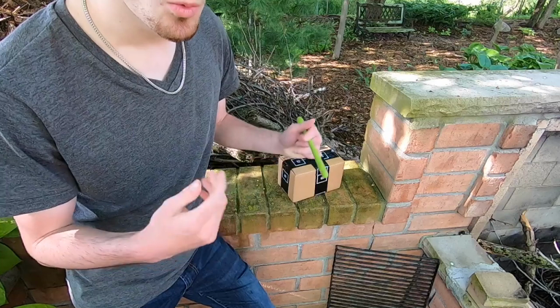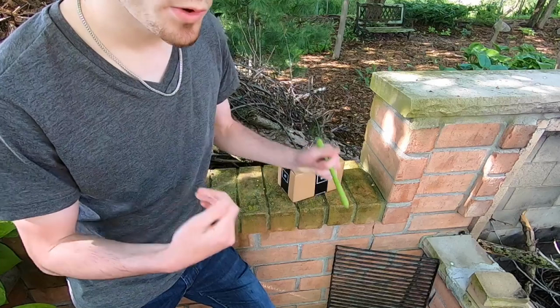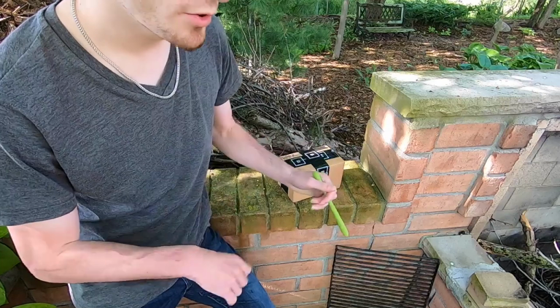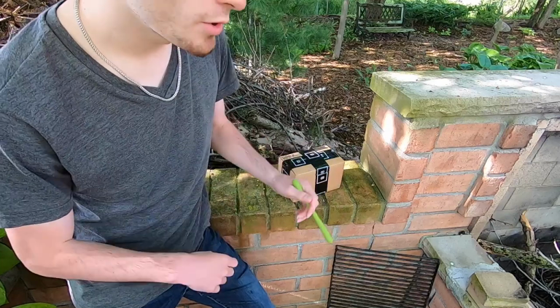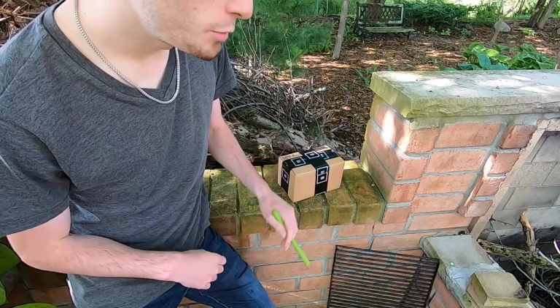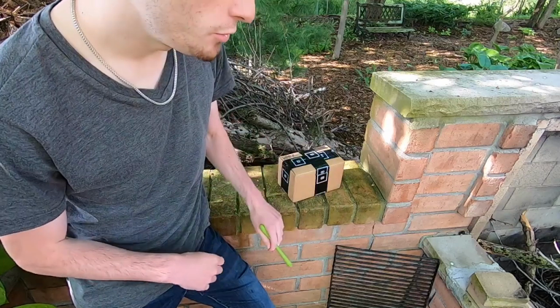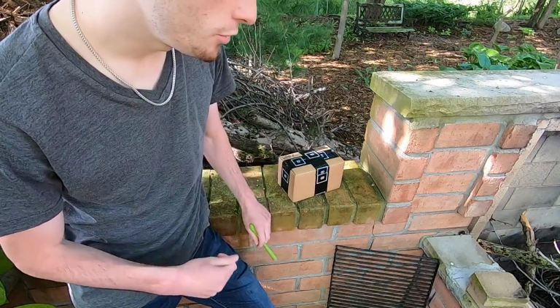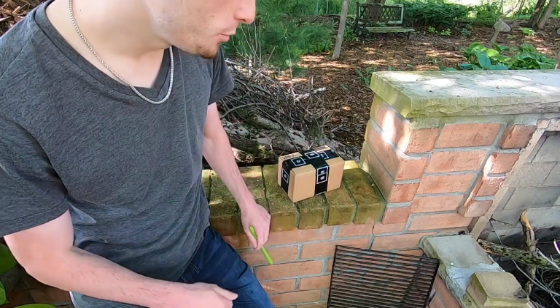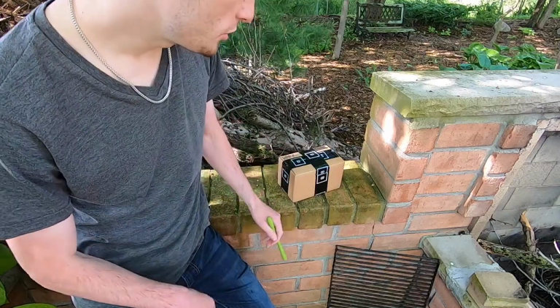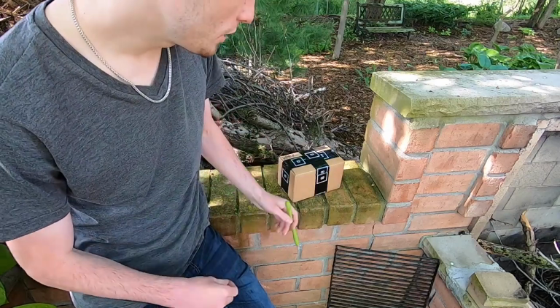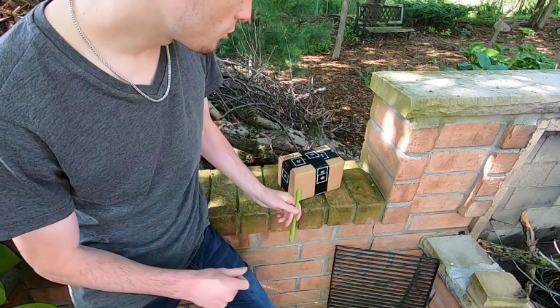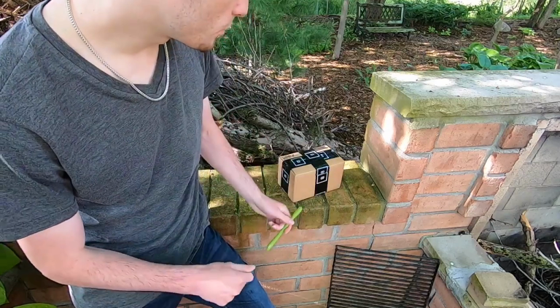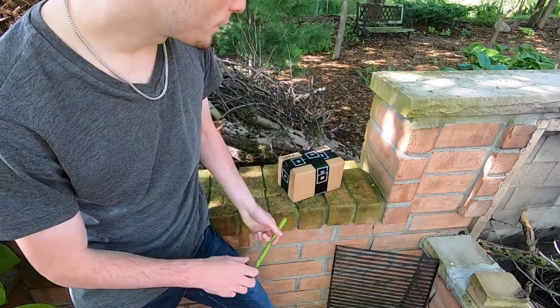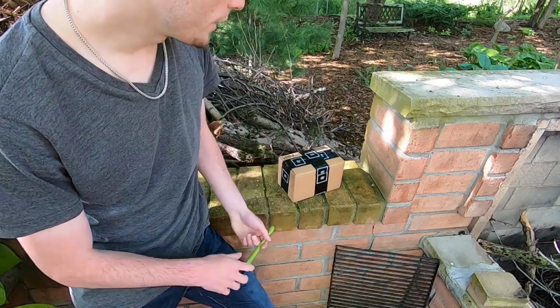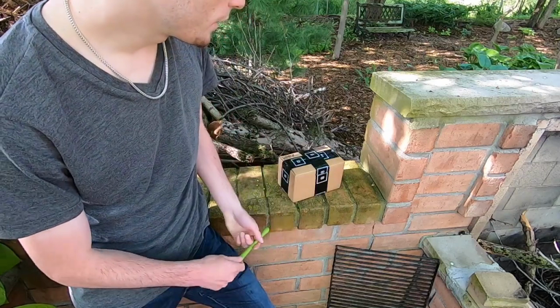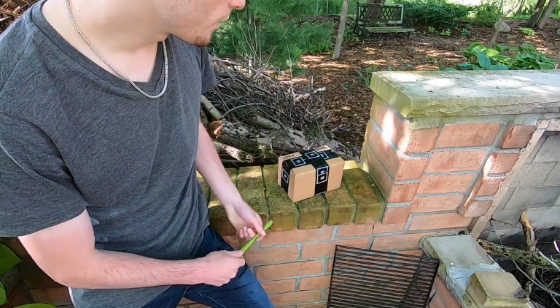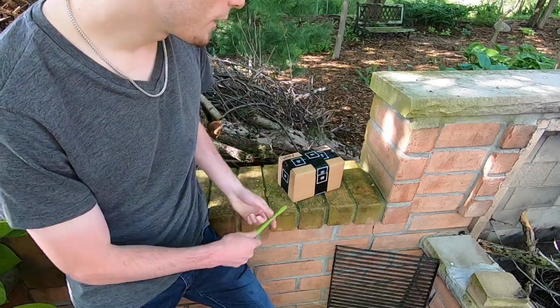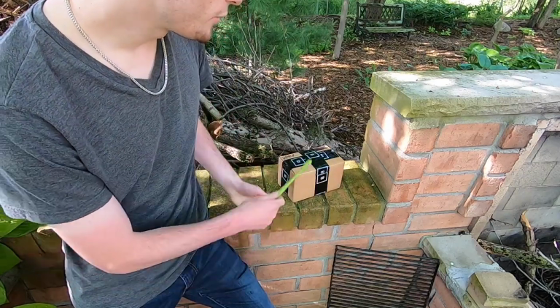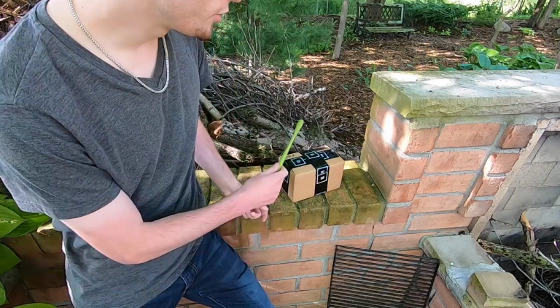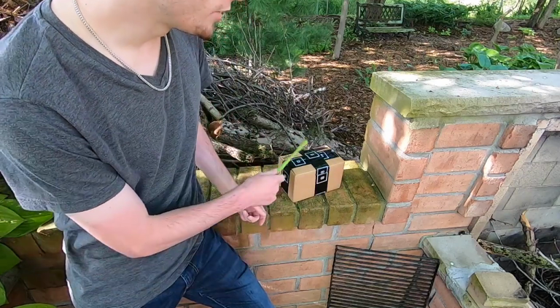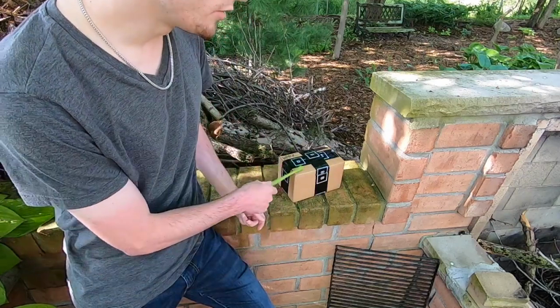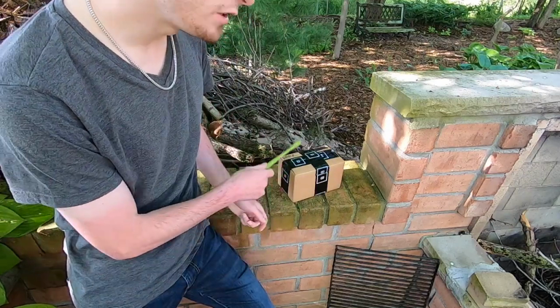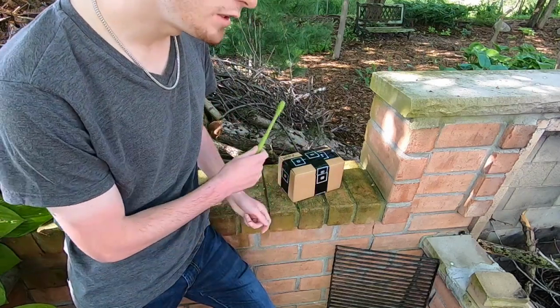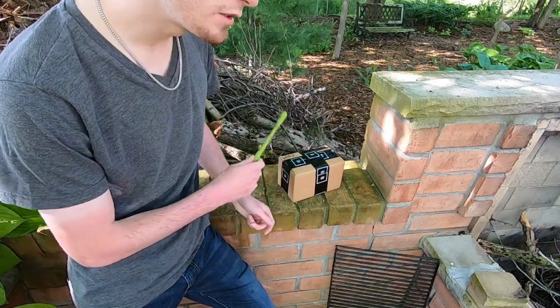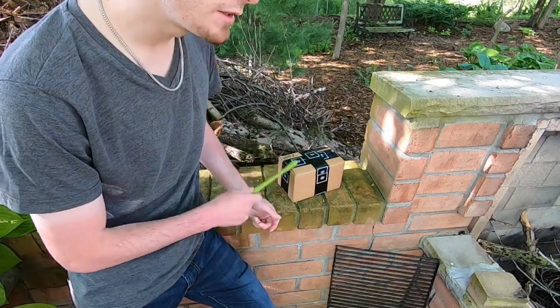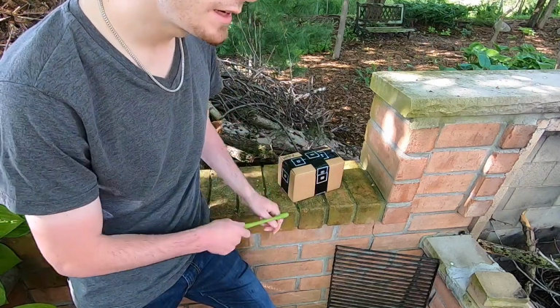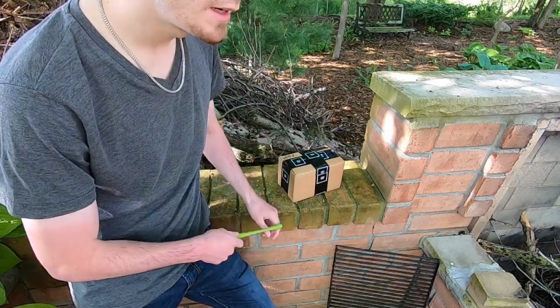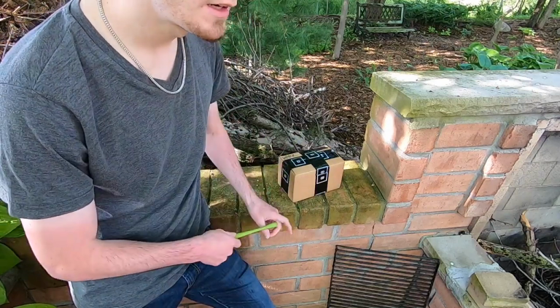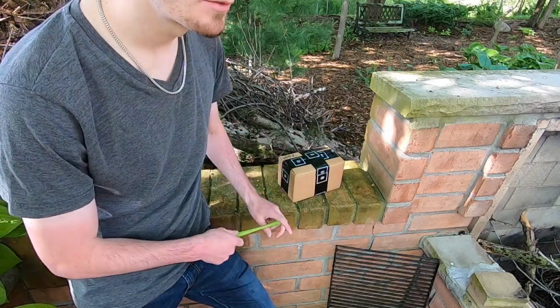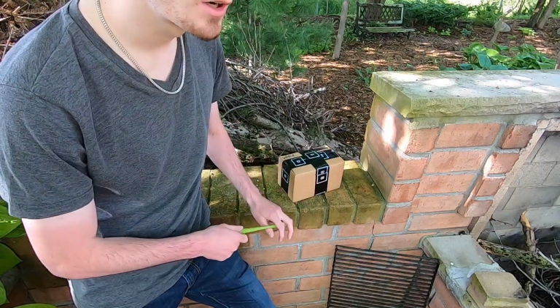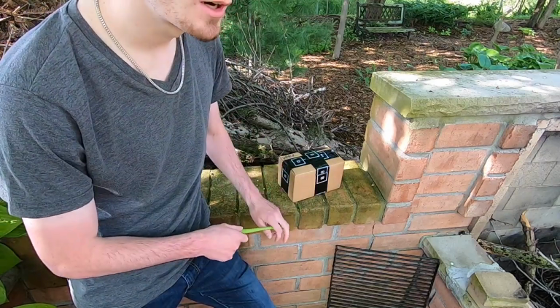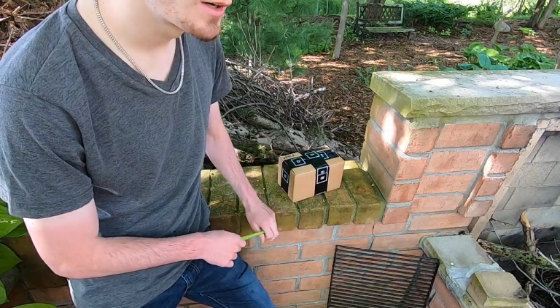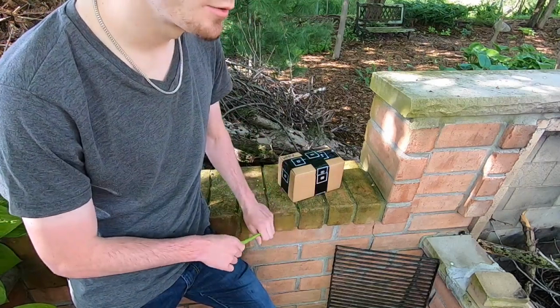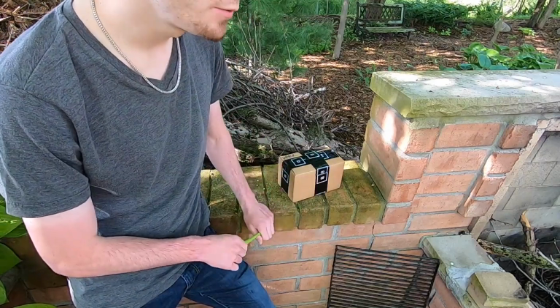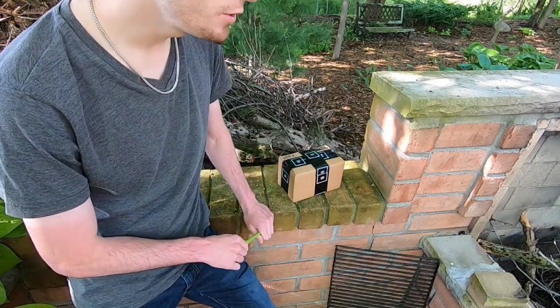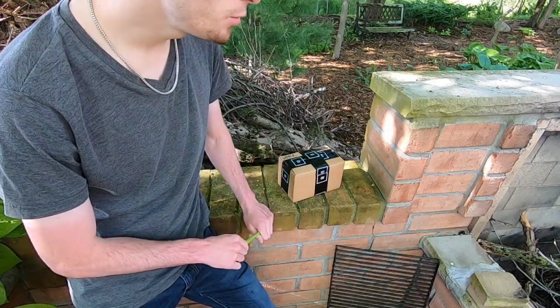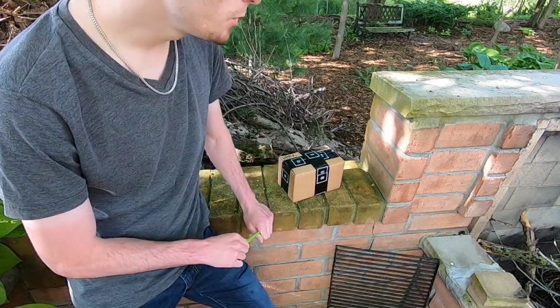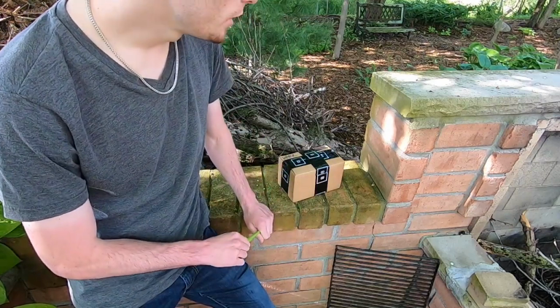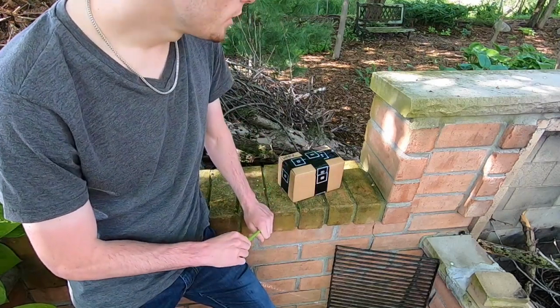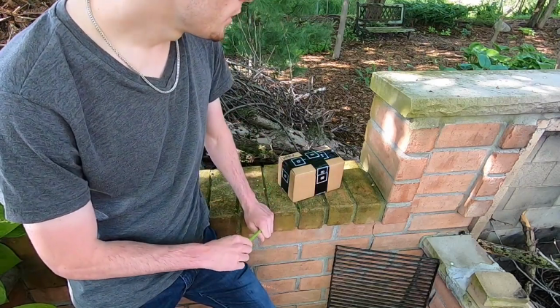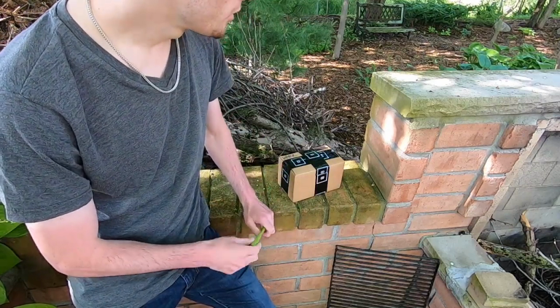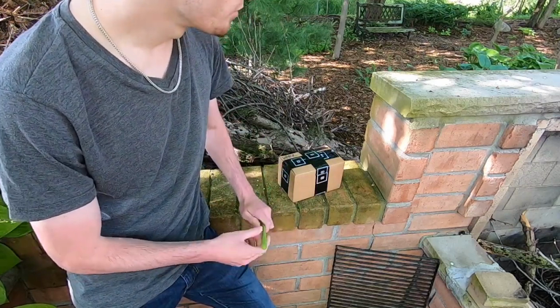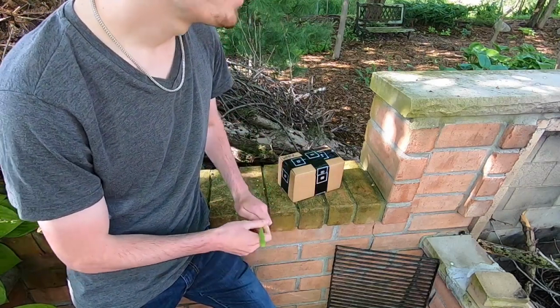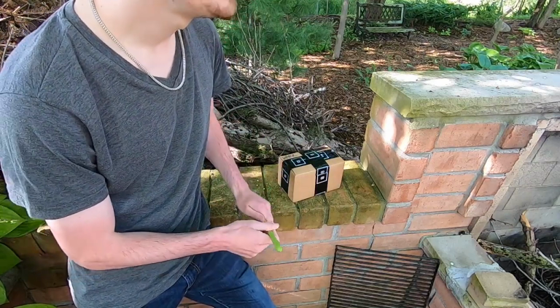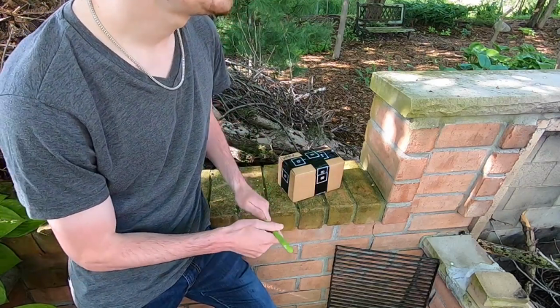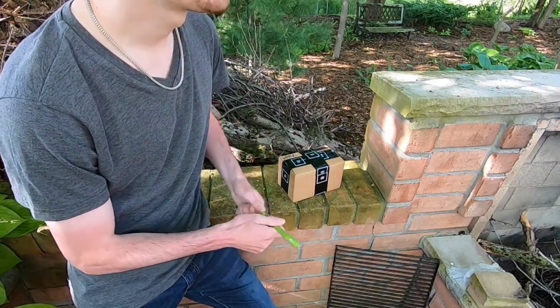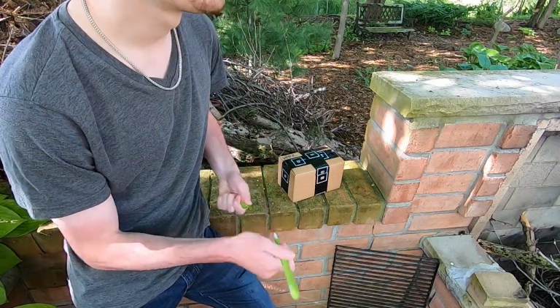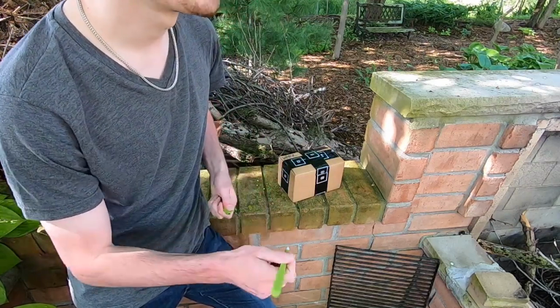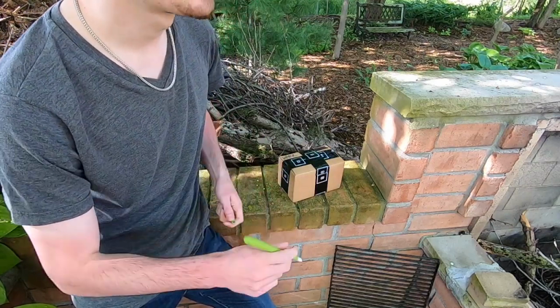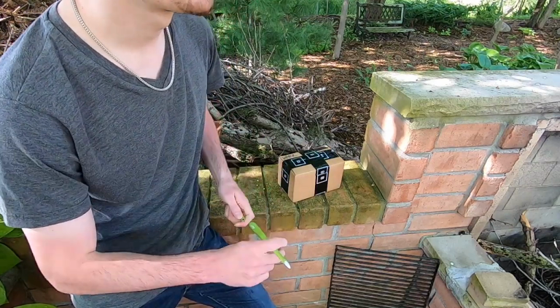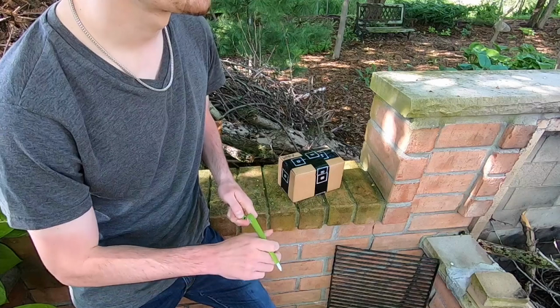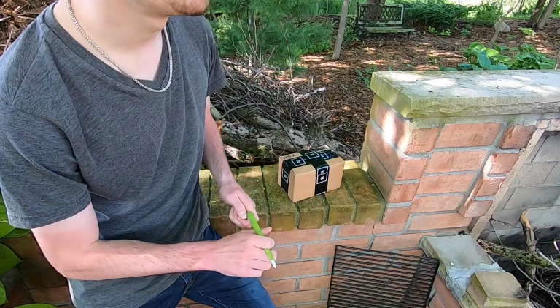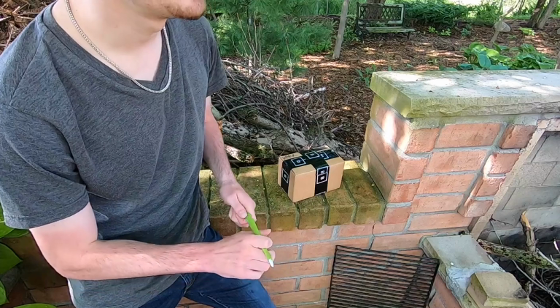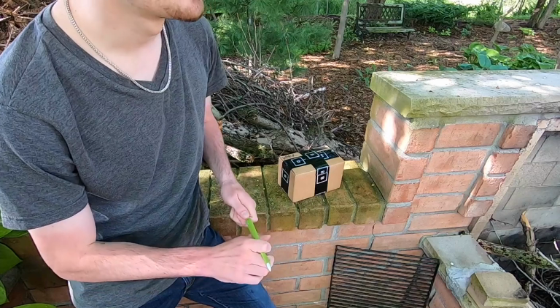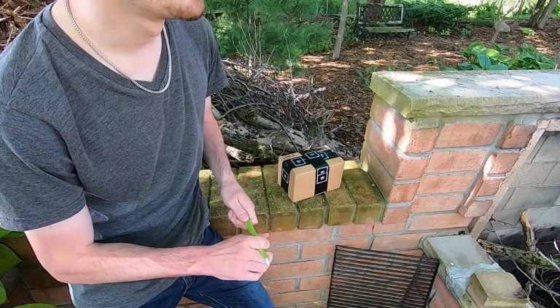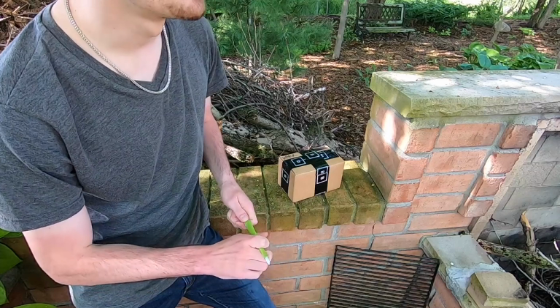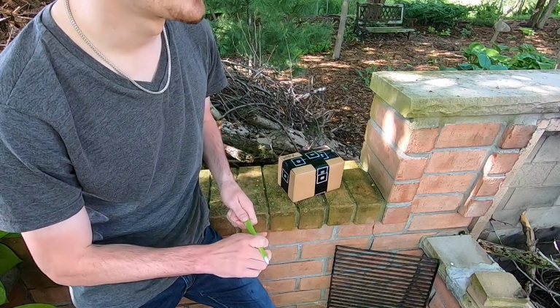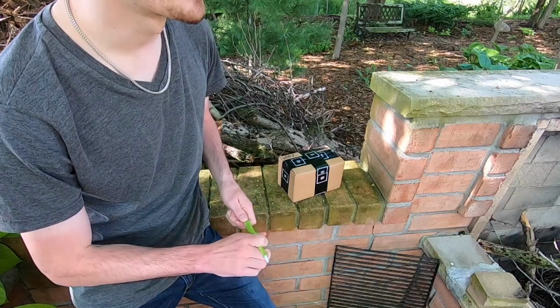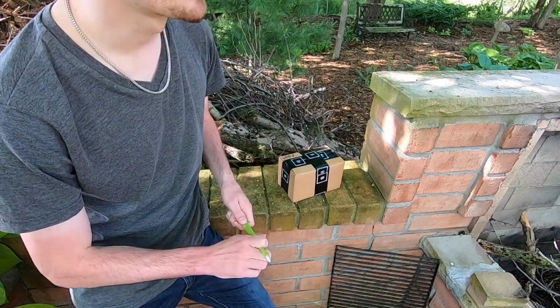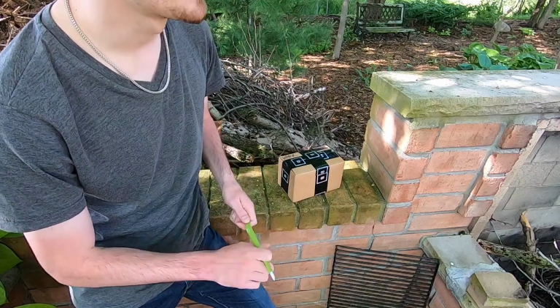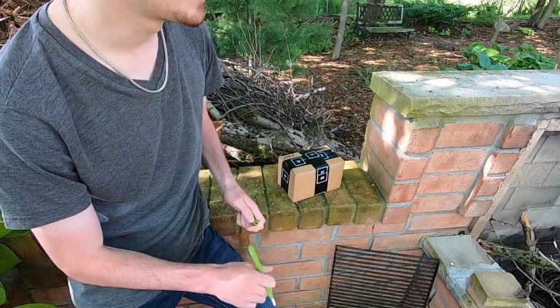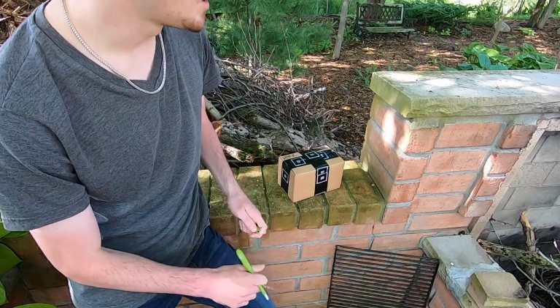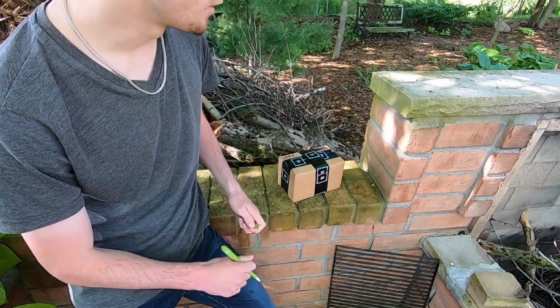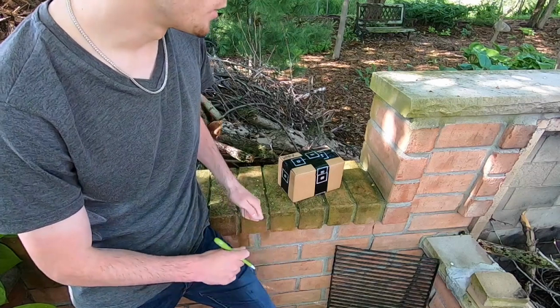What is up, YouTube? Skiz1 here. As you can see, today I've got a few graffiti supplies to be unboxing here.